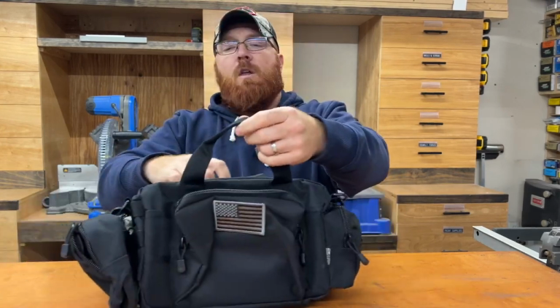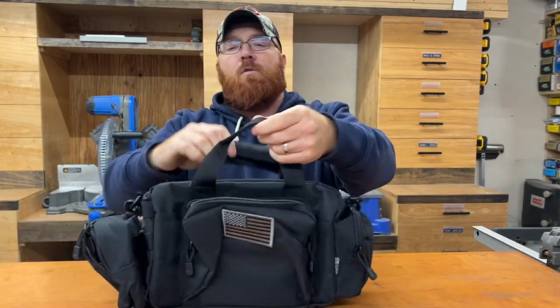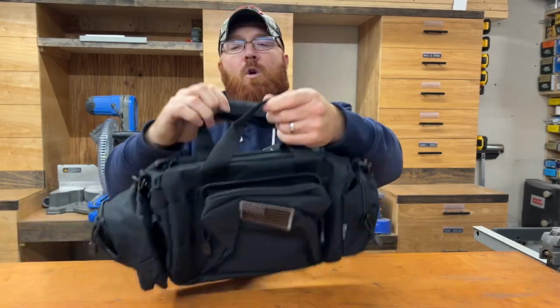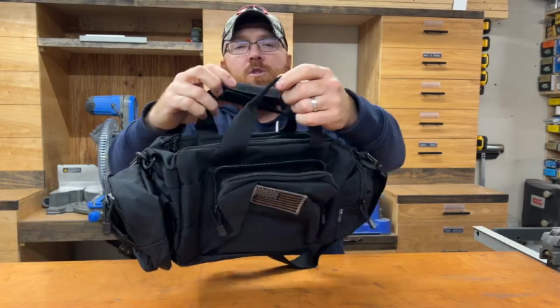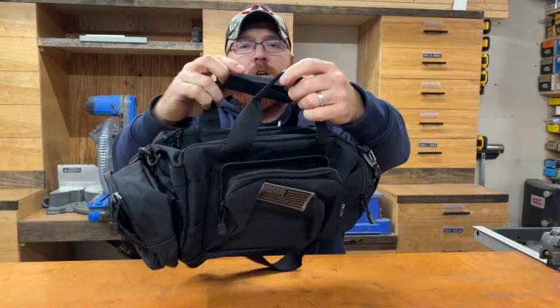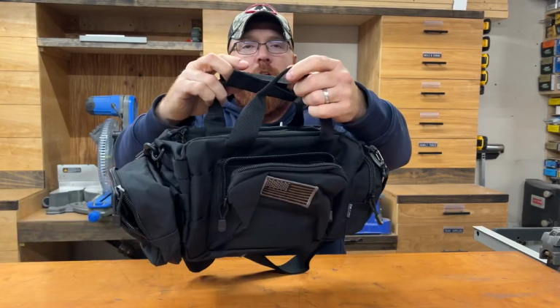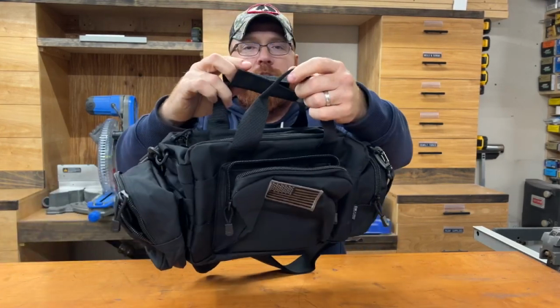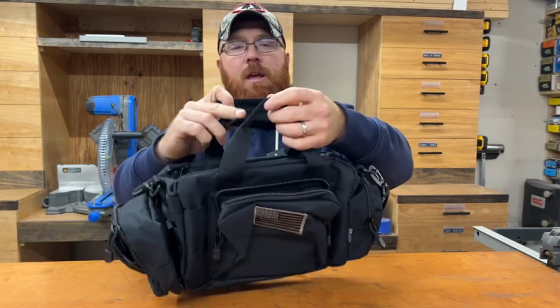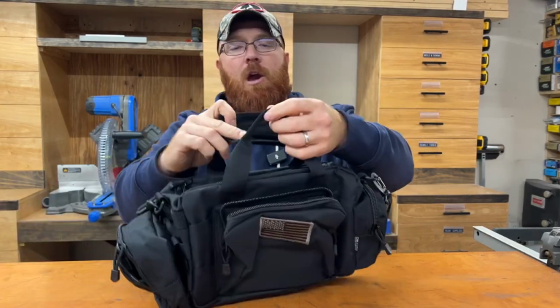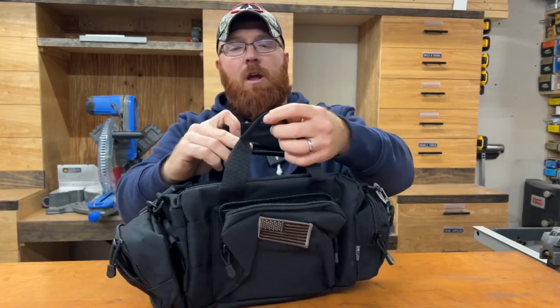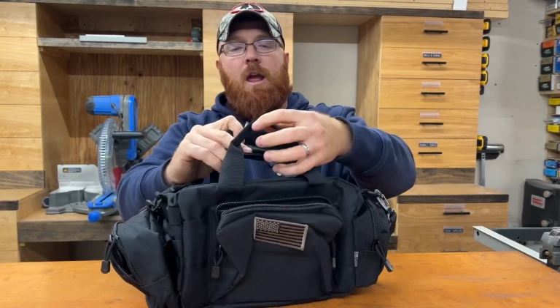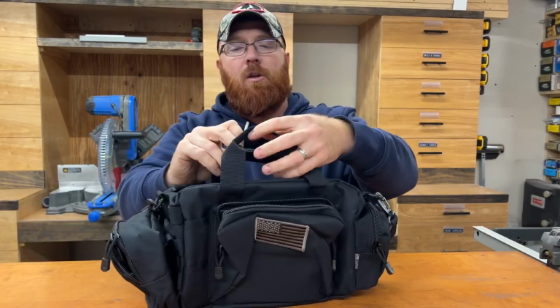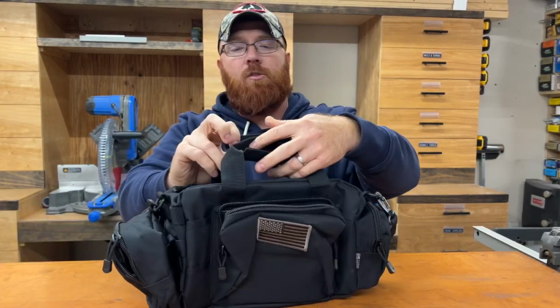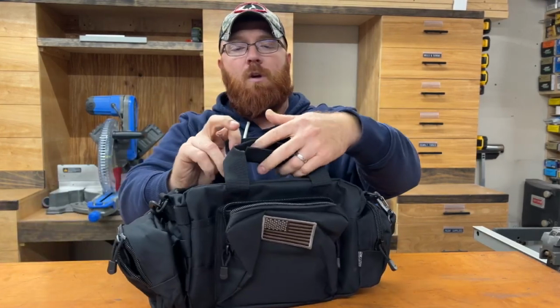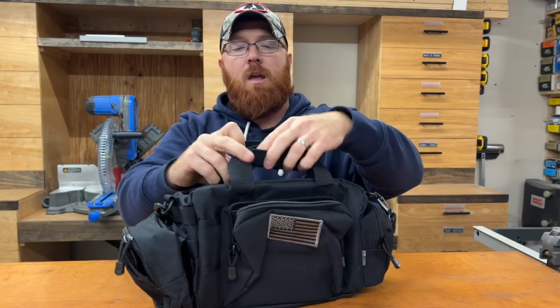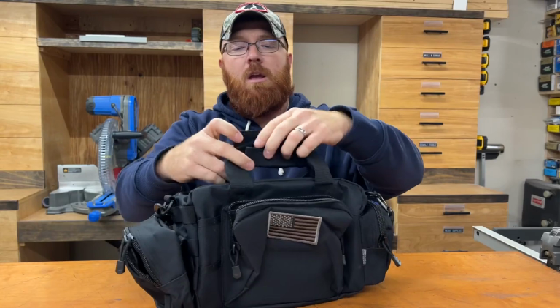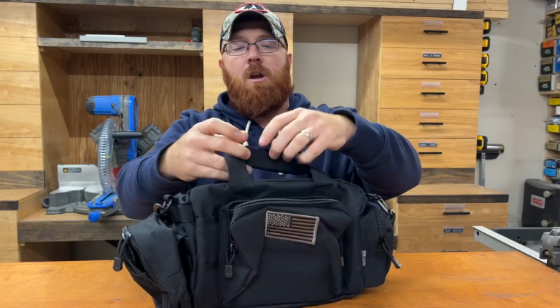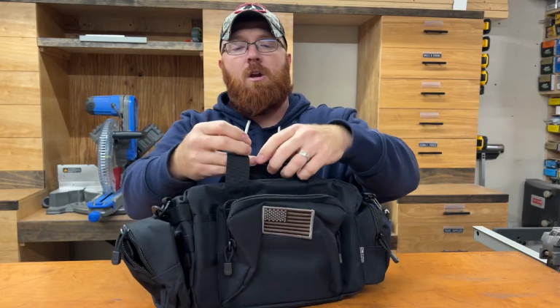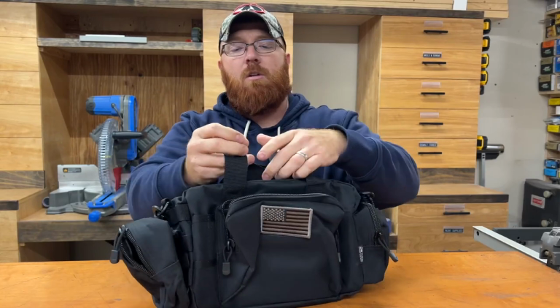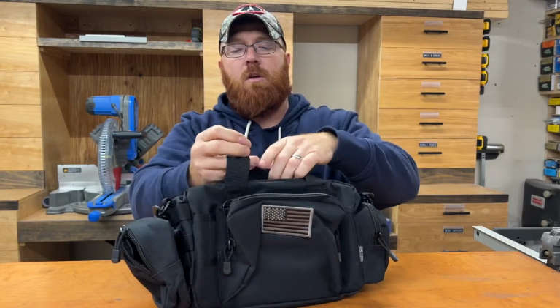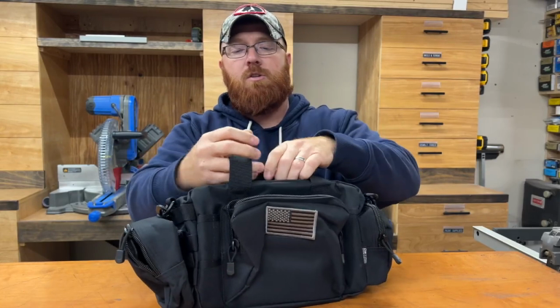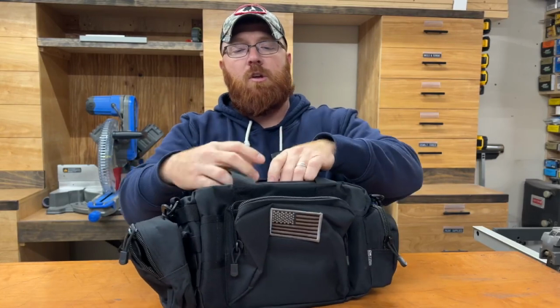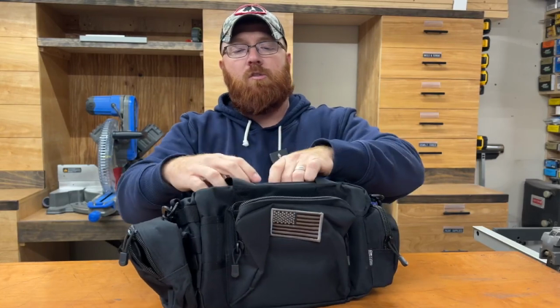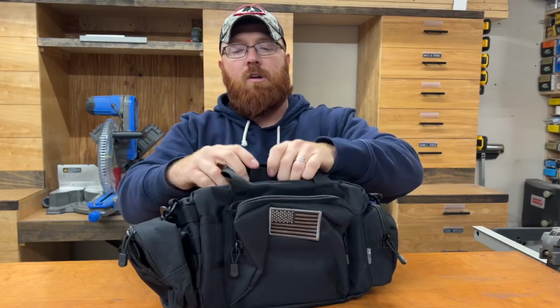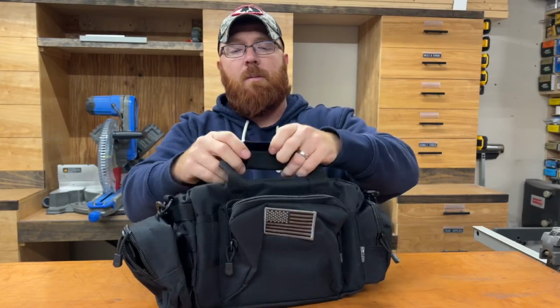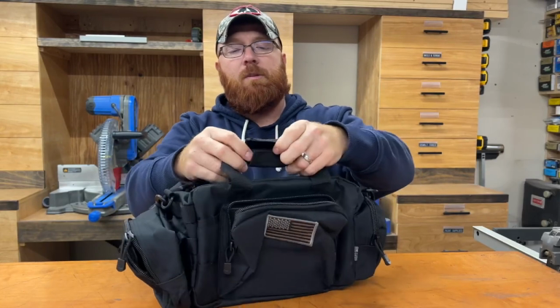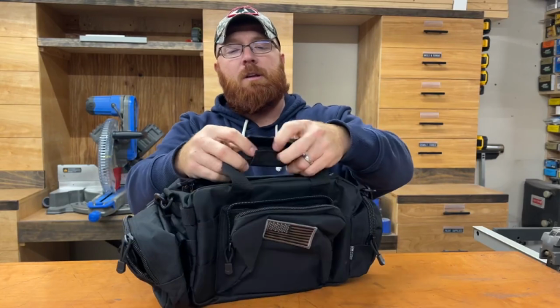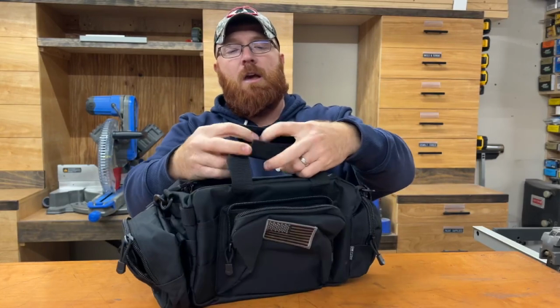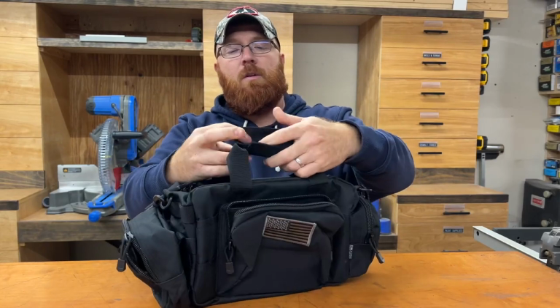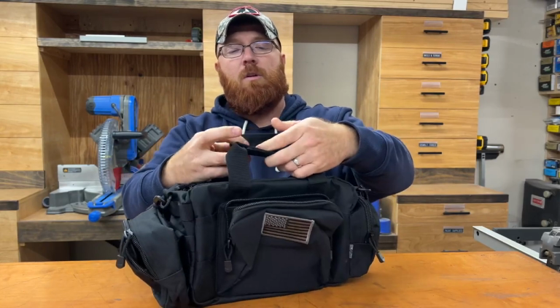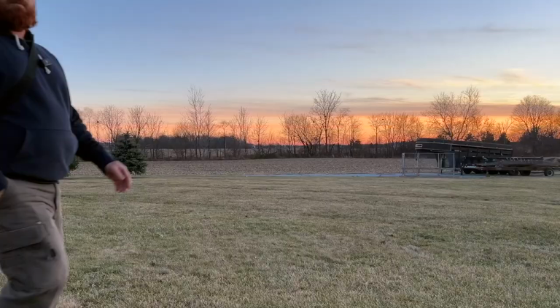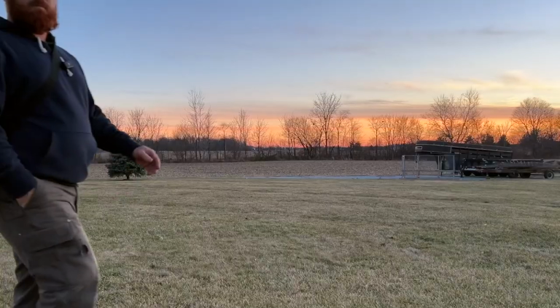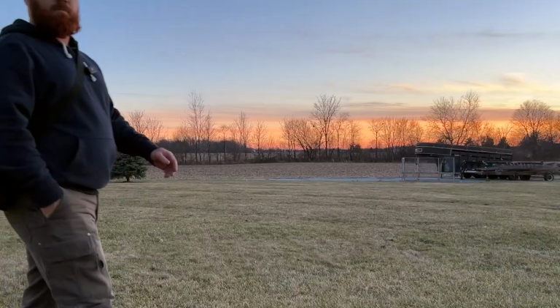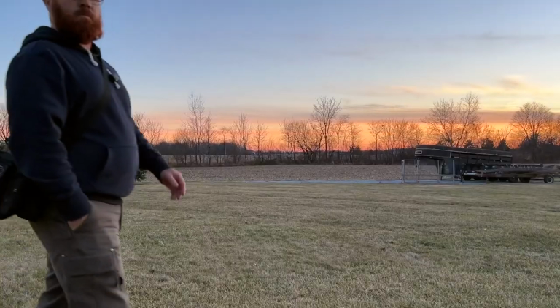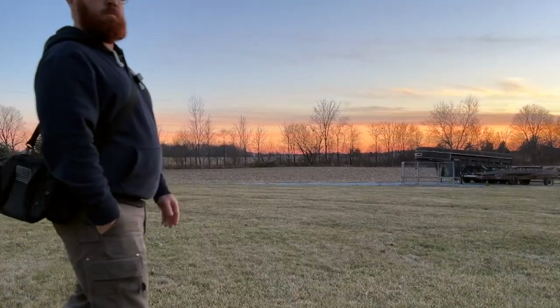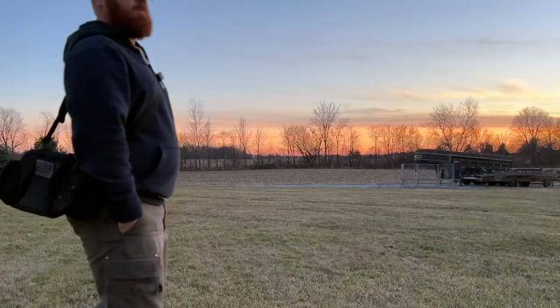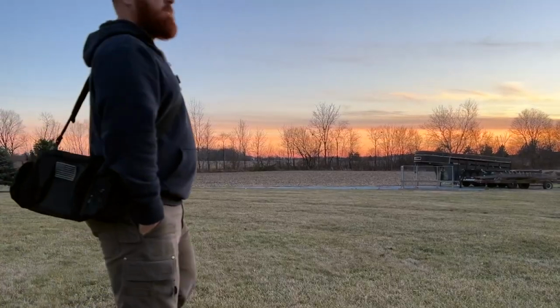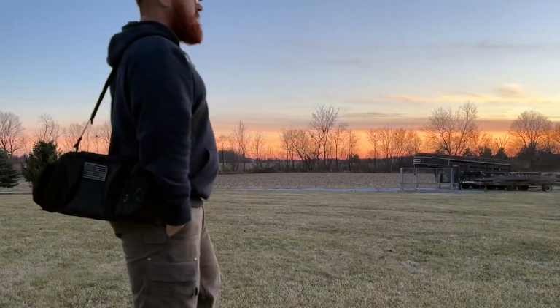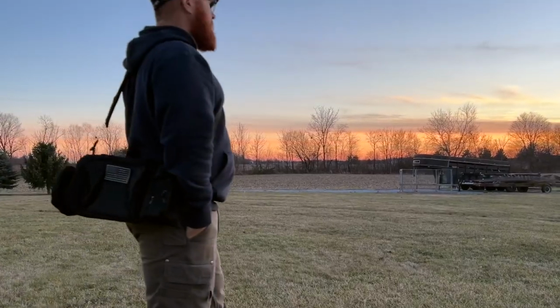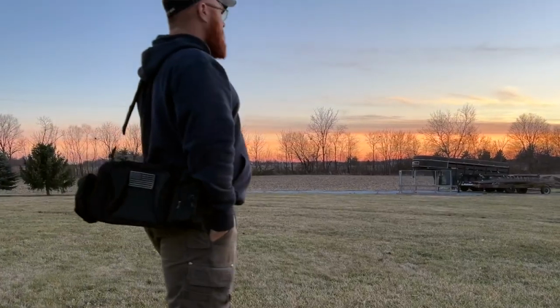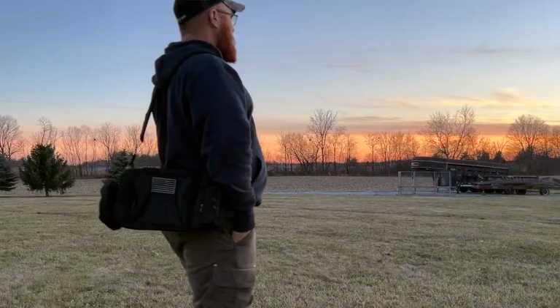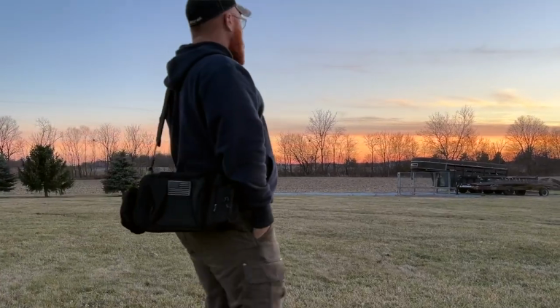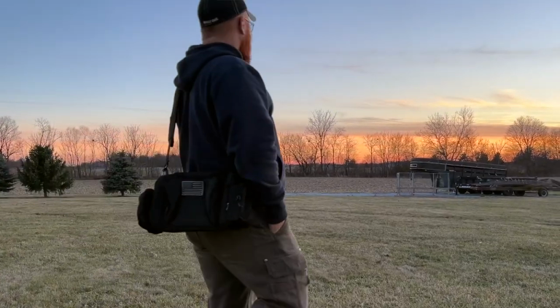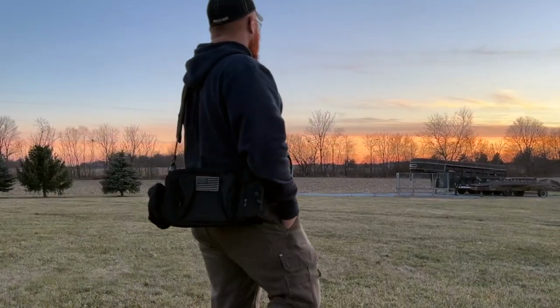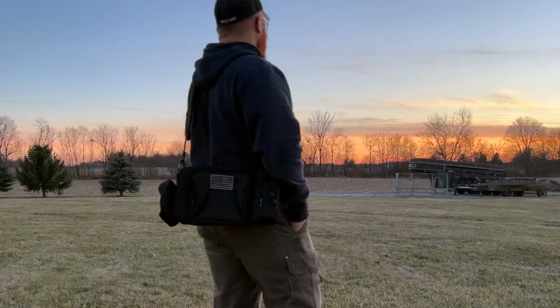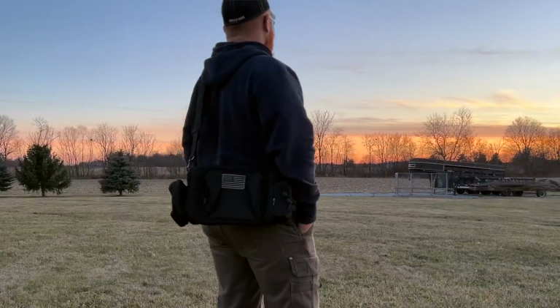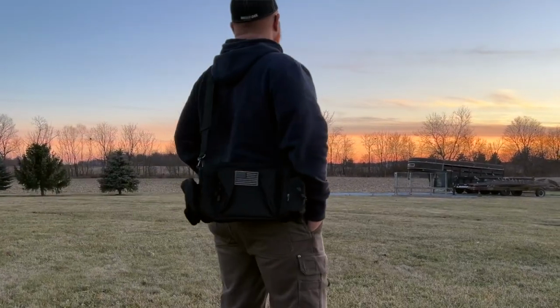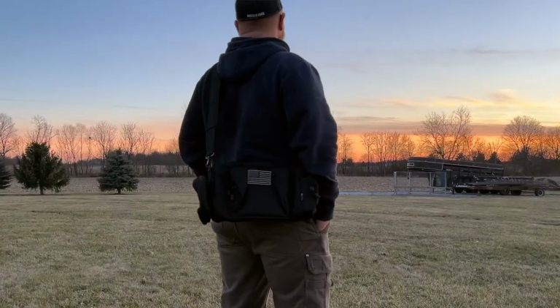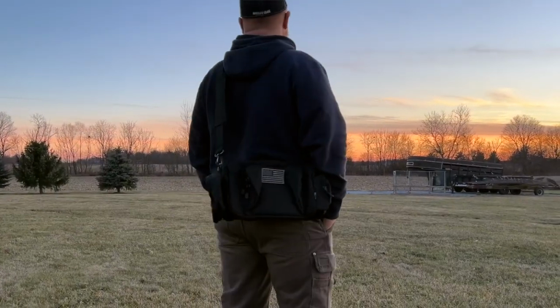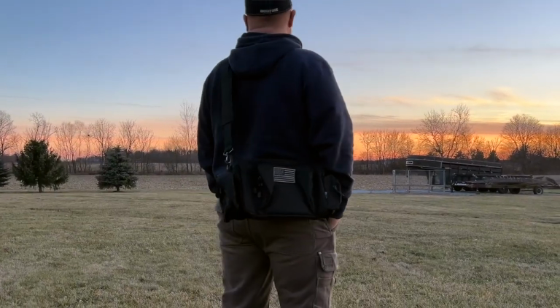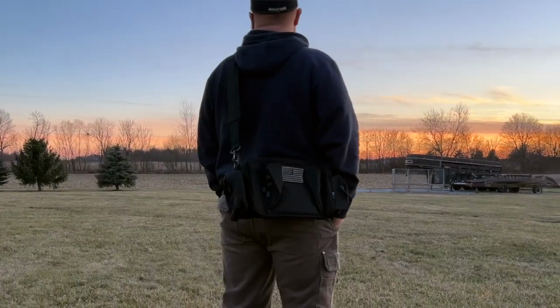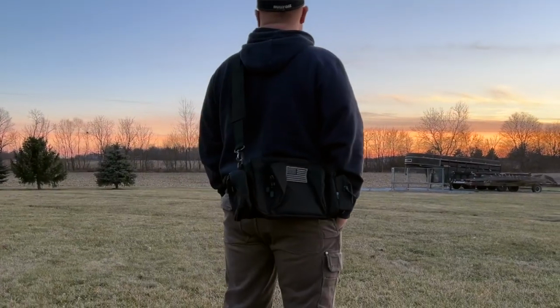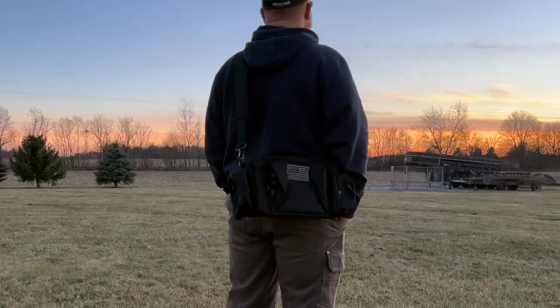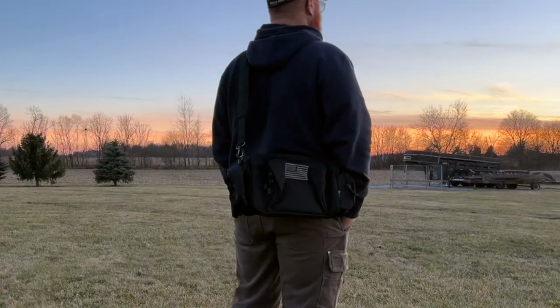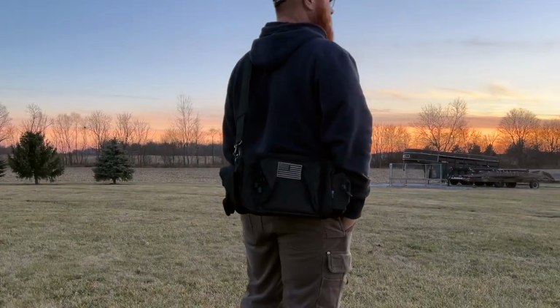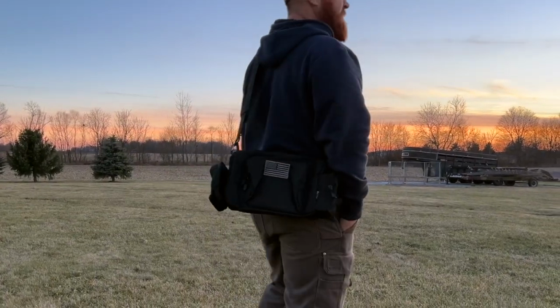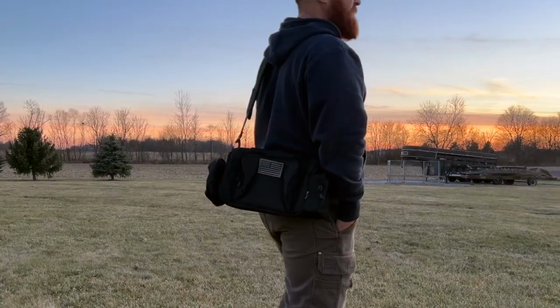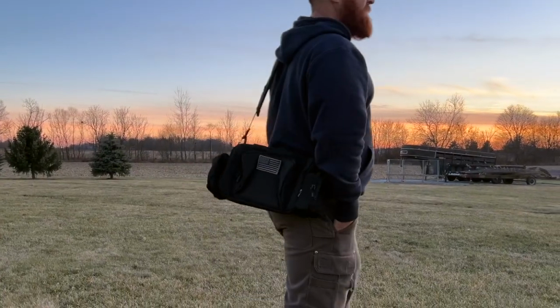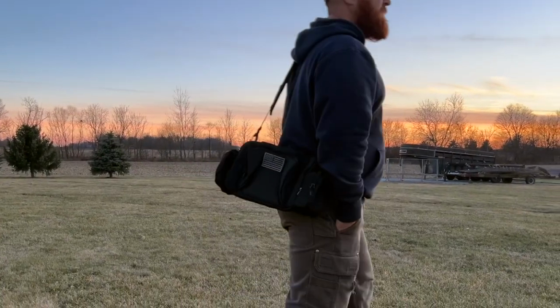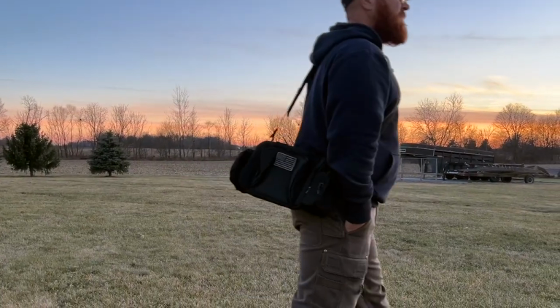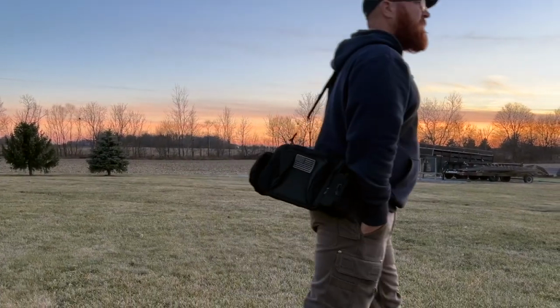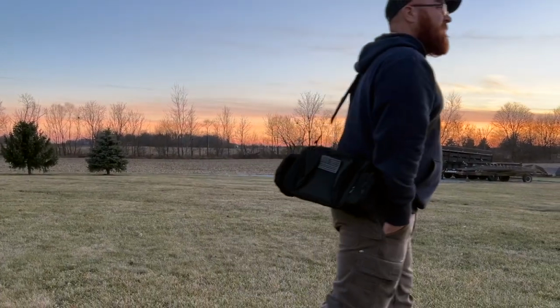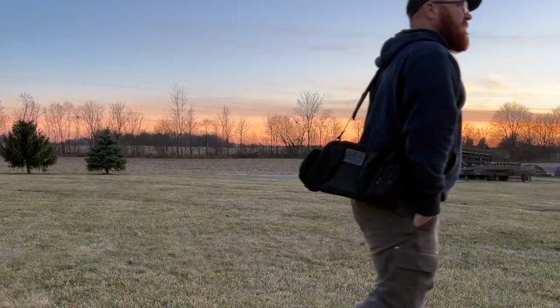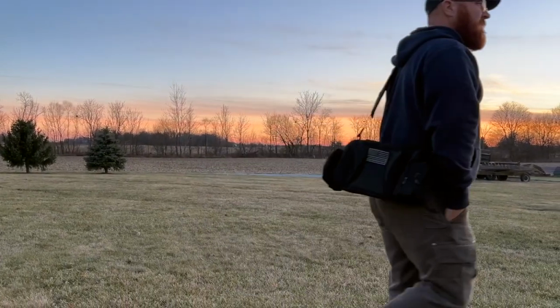You've got your carry handles right here that you can strap together. You've also got your shoulder strap, which is adjustable as well, and it is removable.